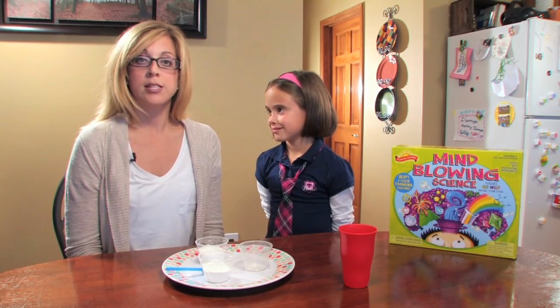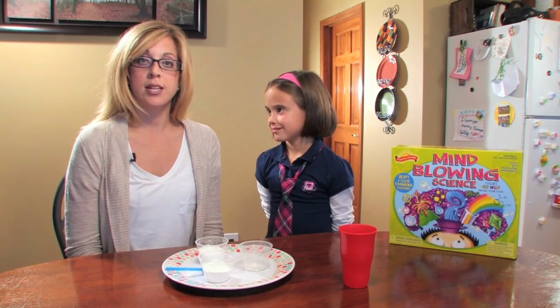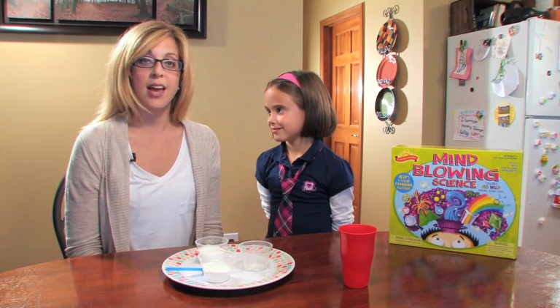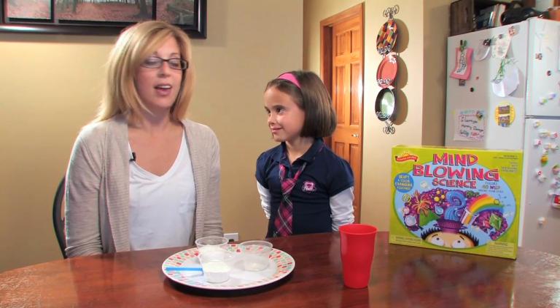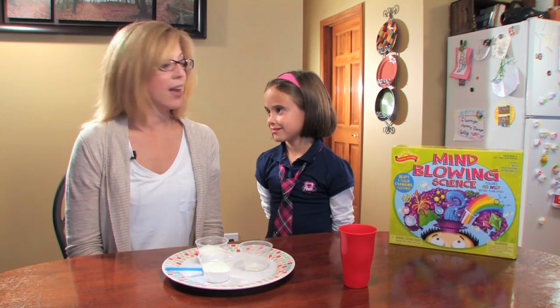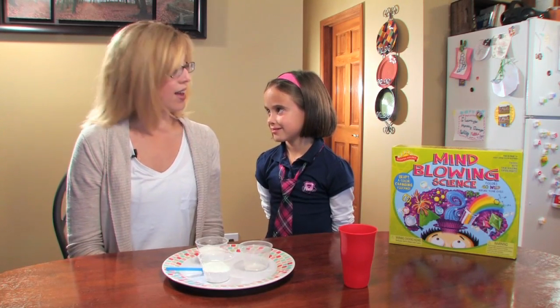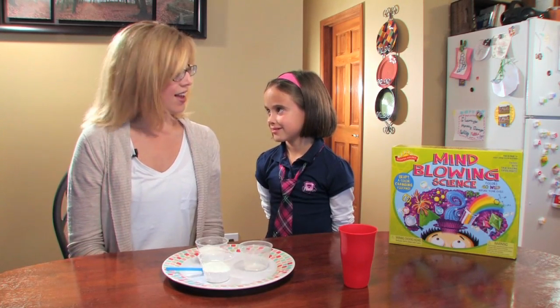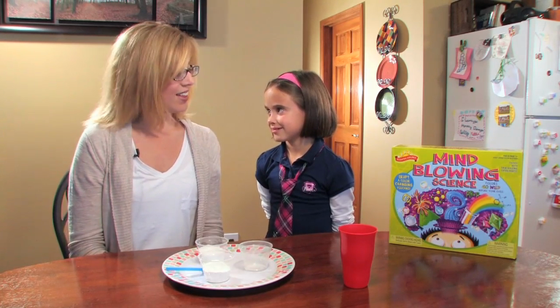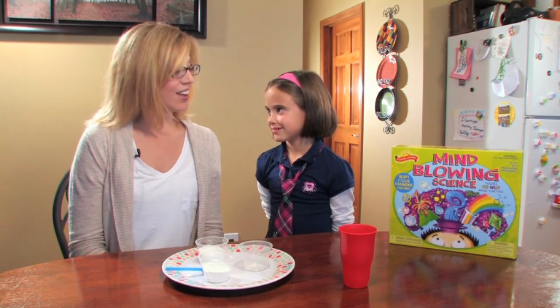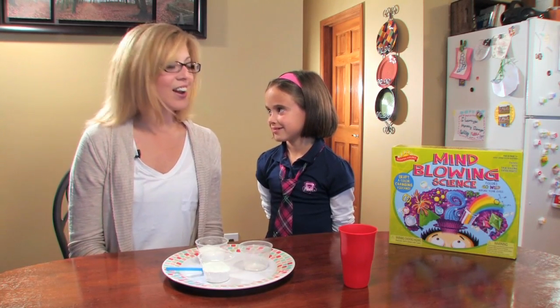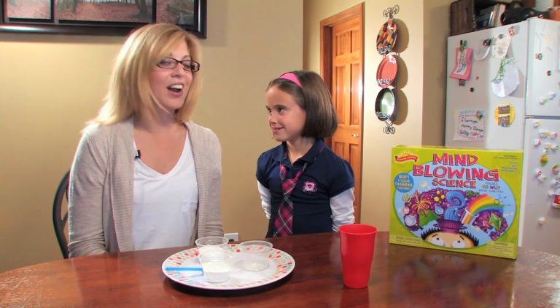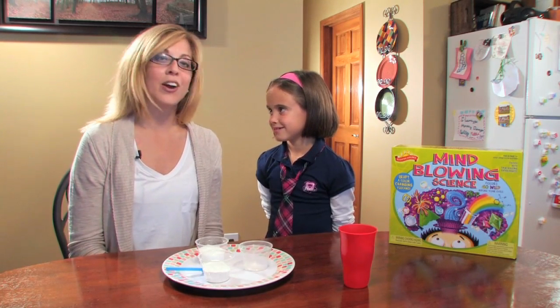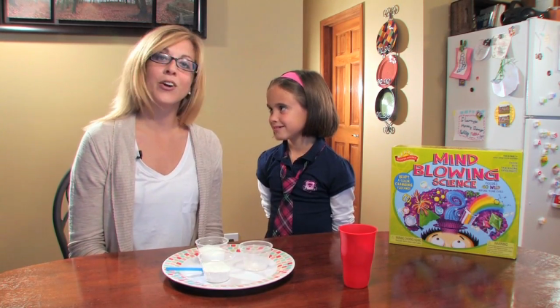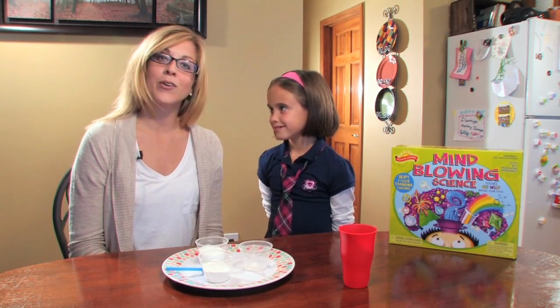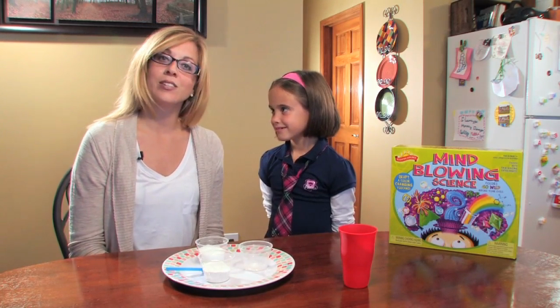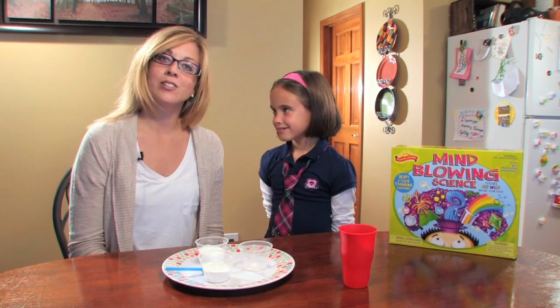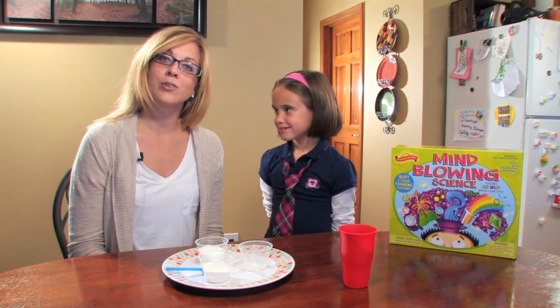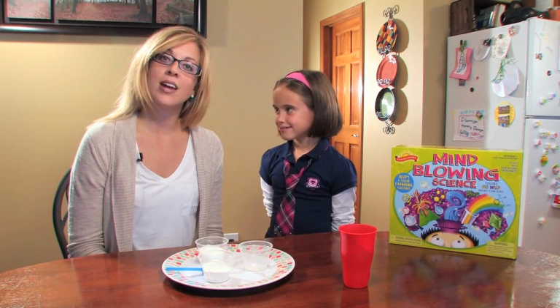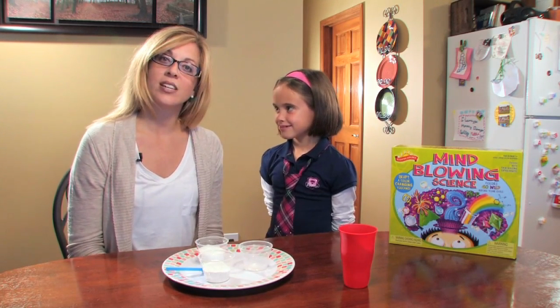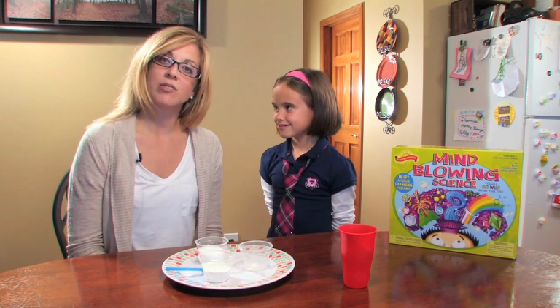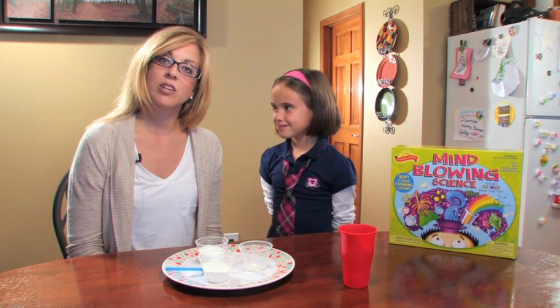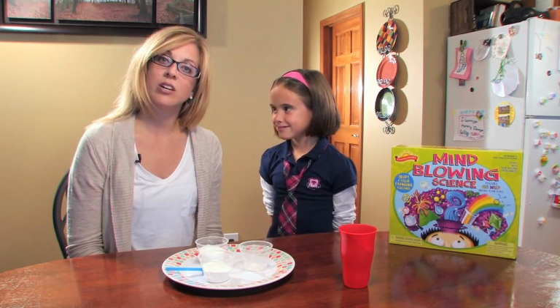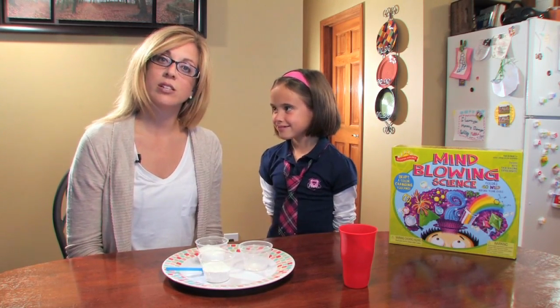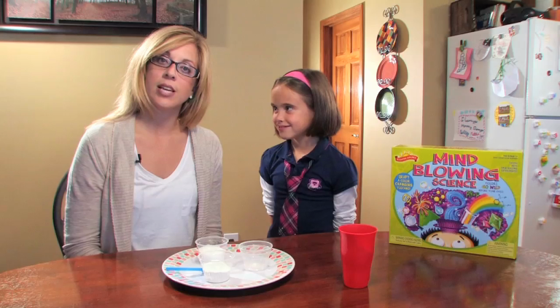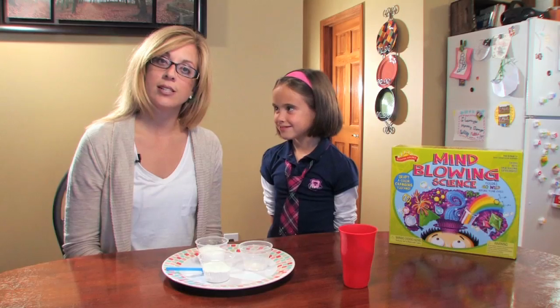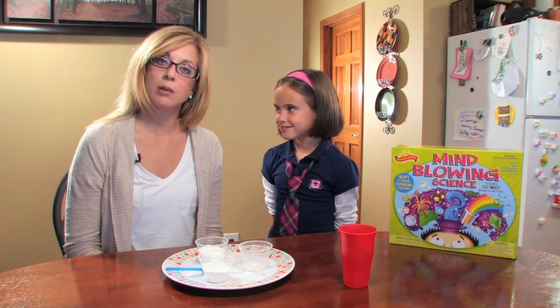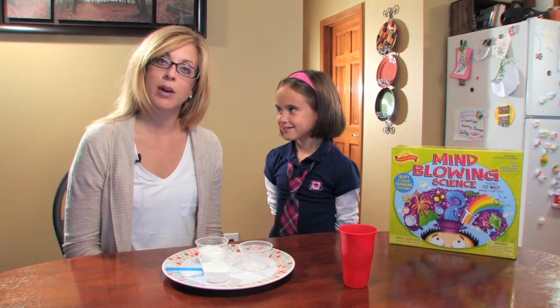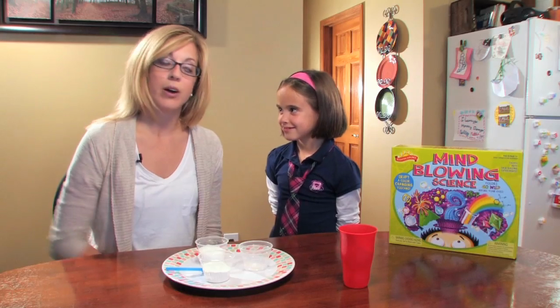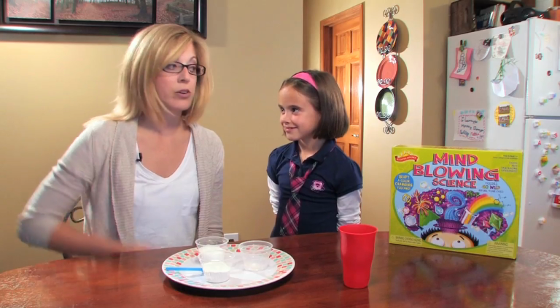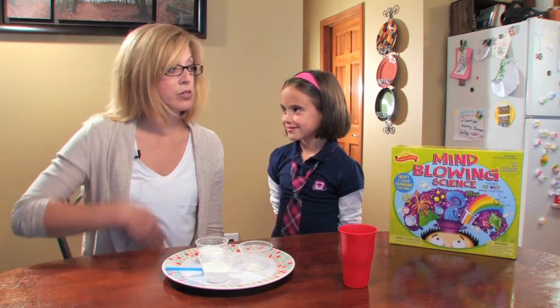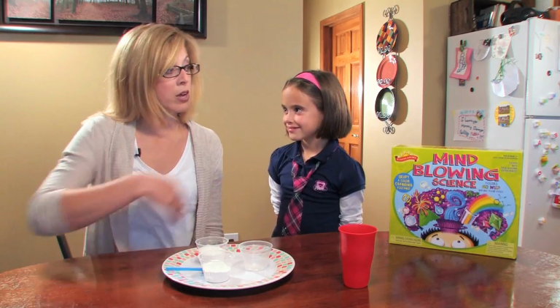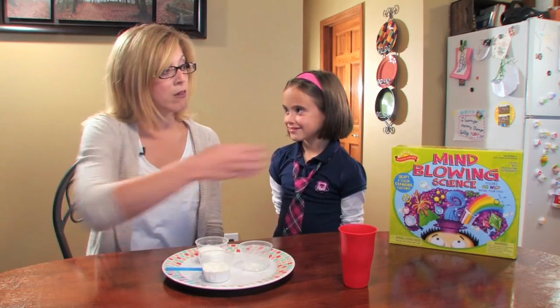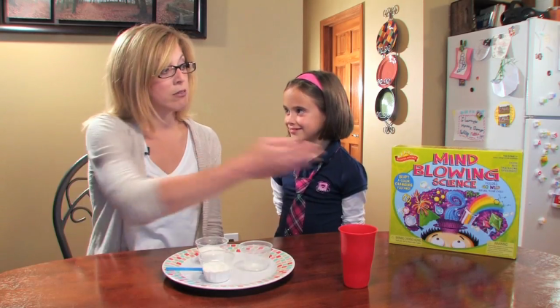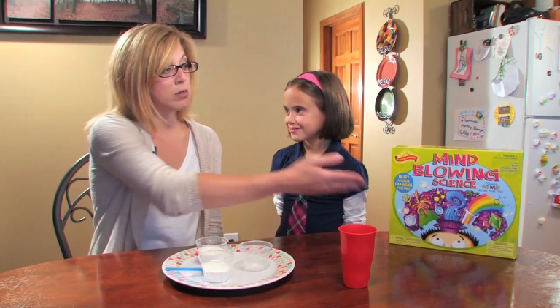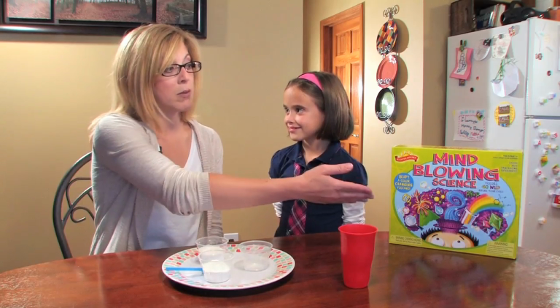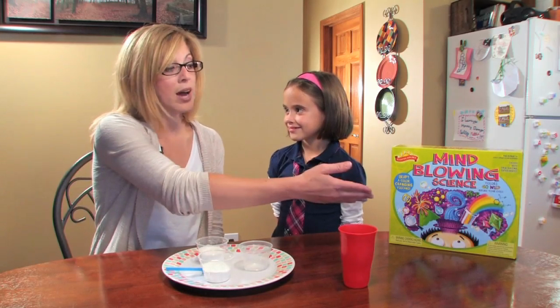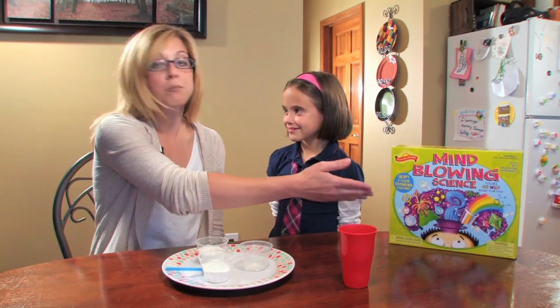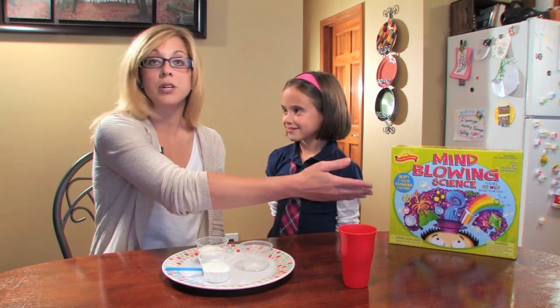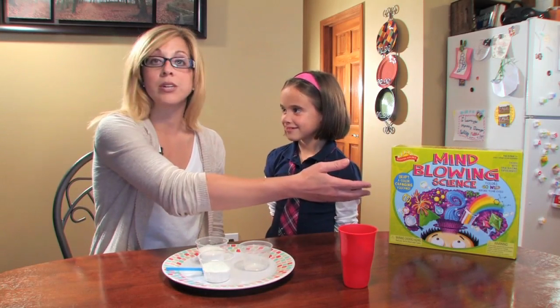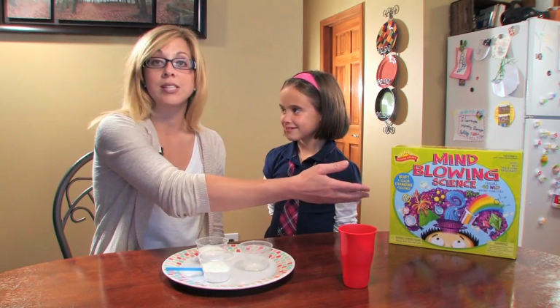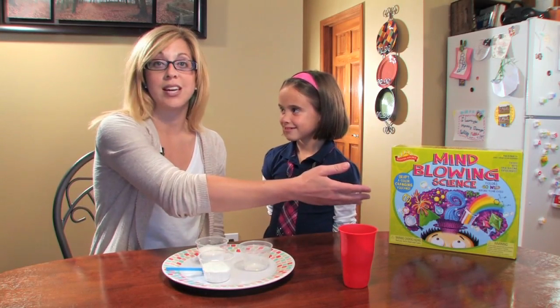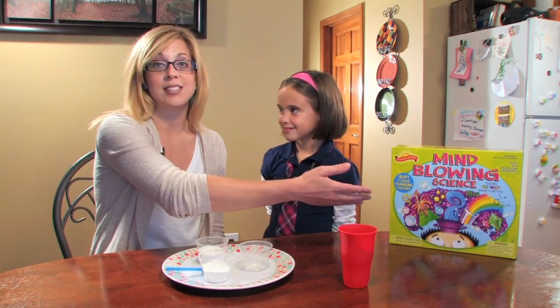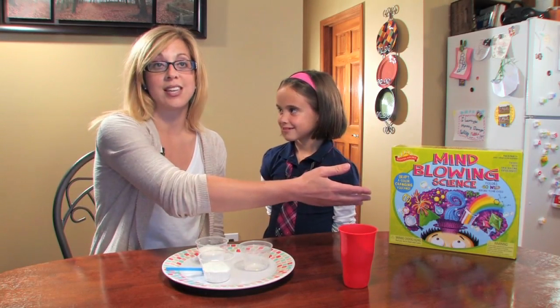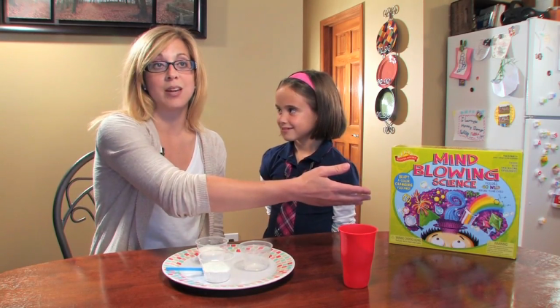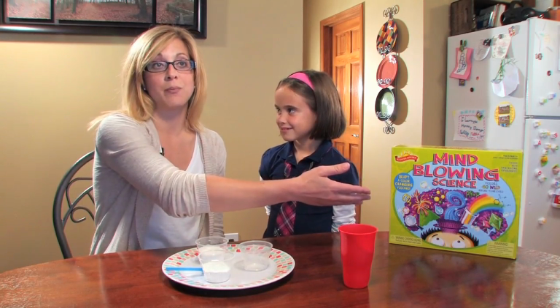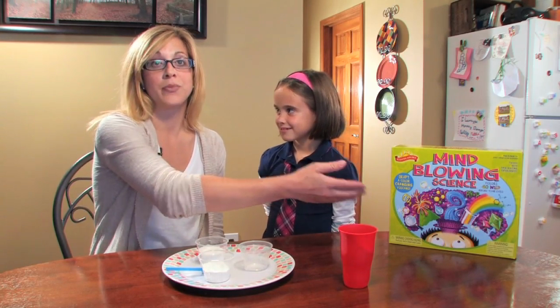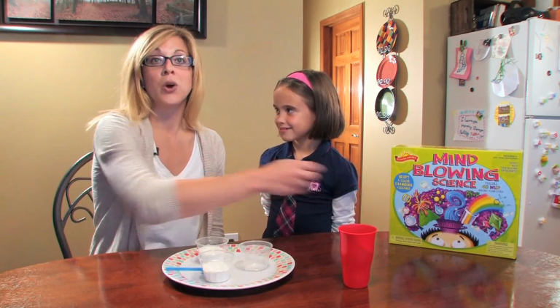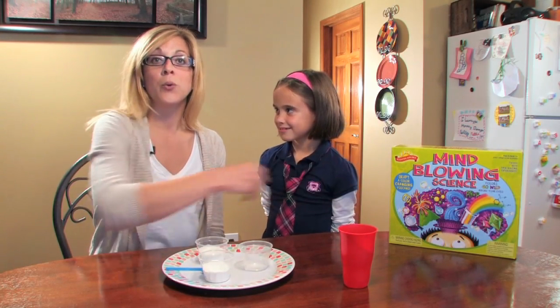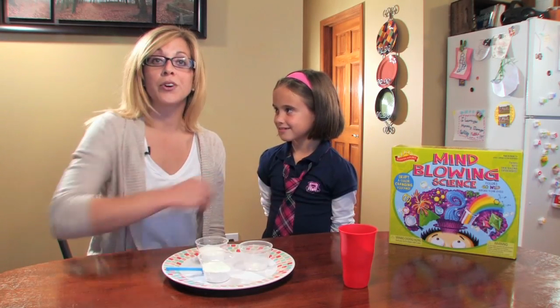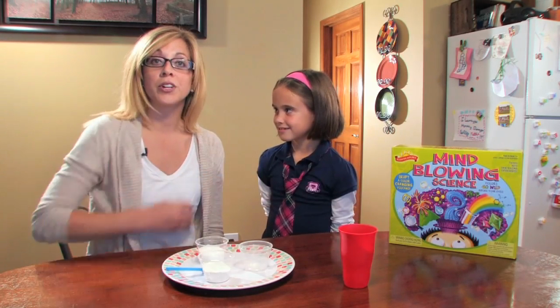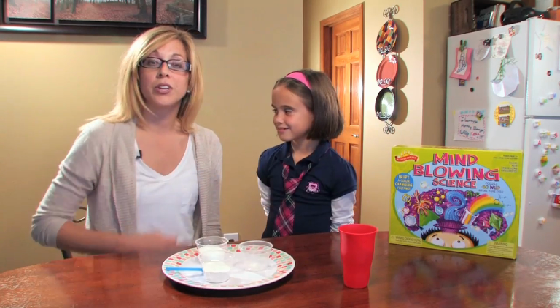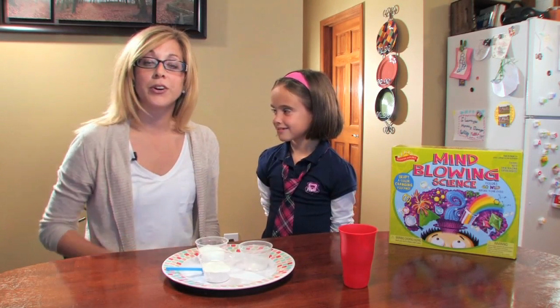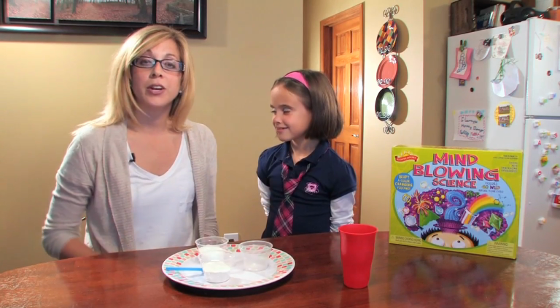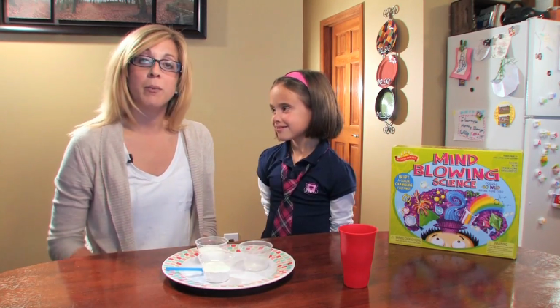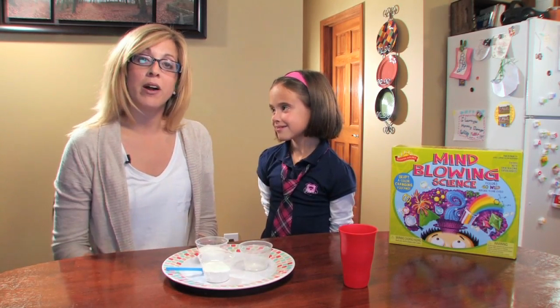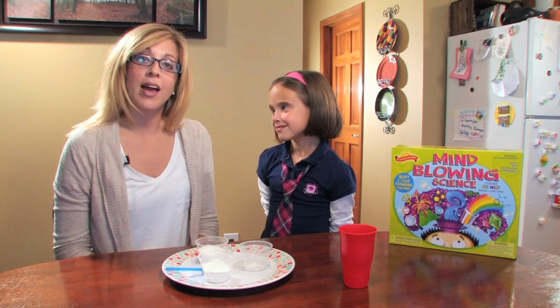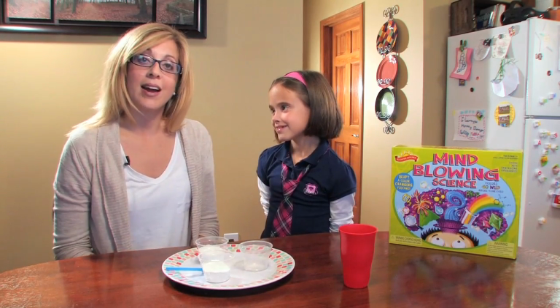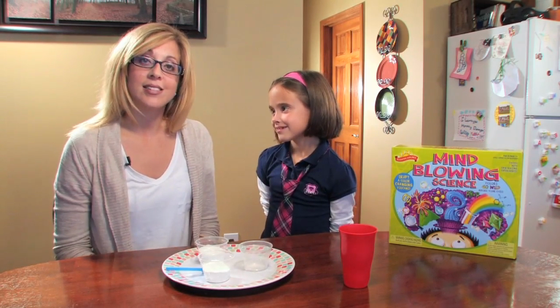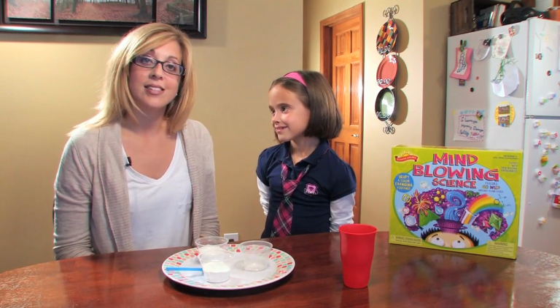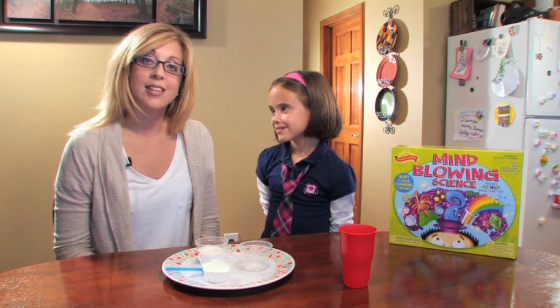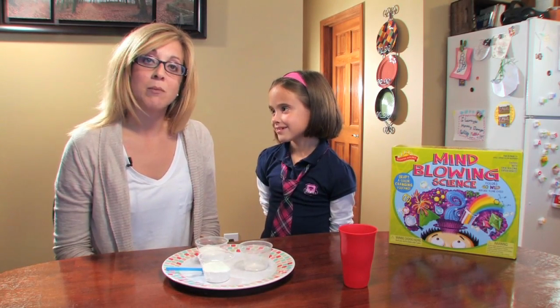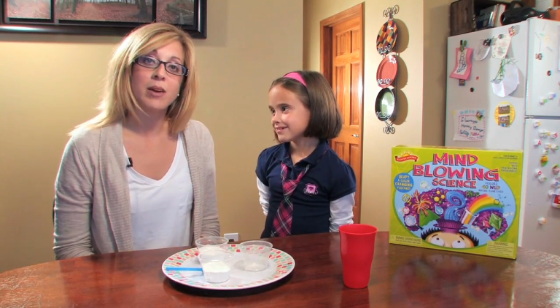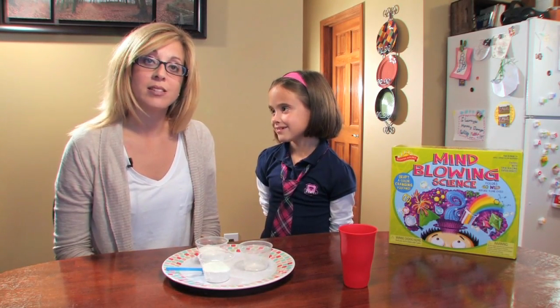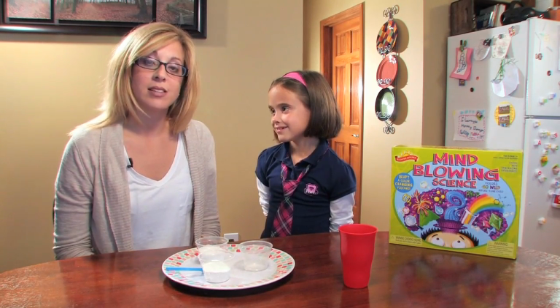Today, Hallie and I are going to do an activity called Dancing Powders from the Mind Blowing Science Kit. We're going to learn about acids and bases.